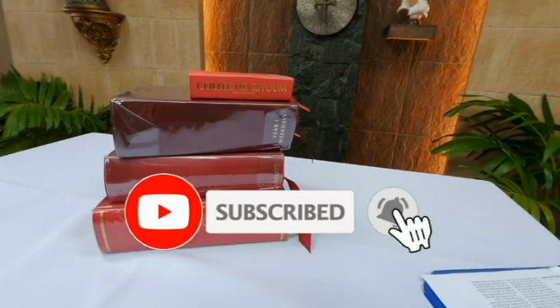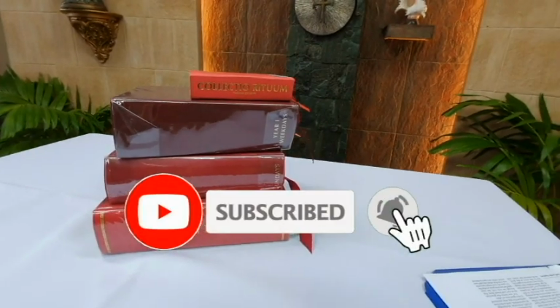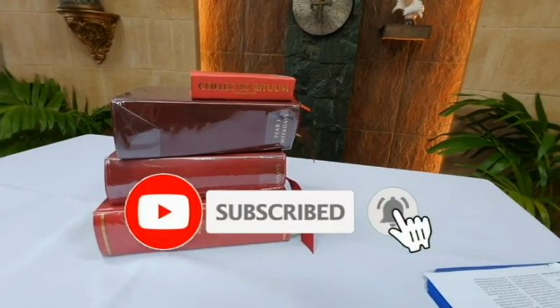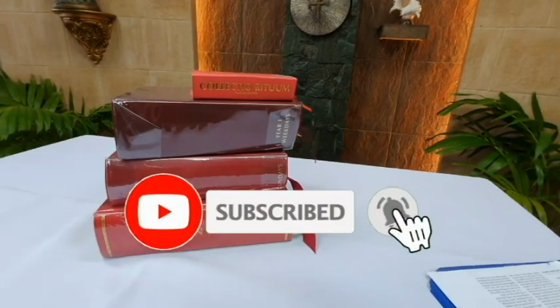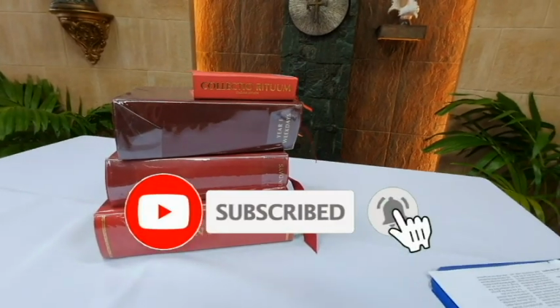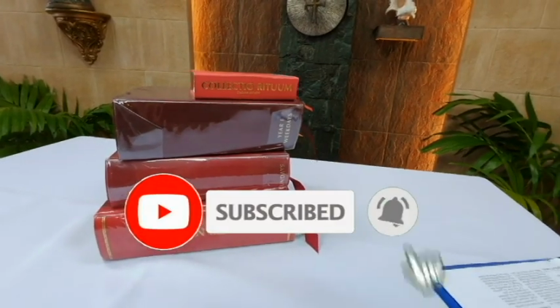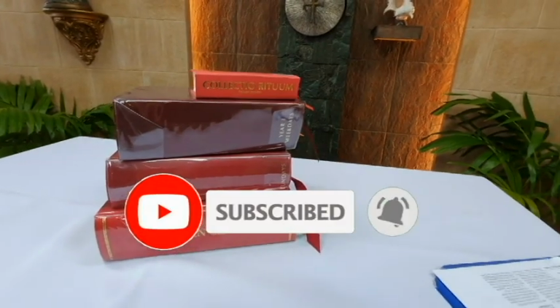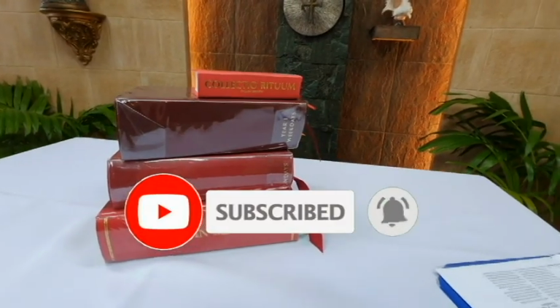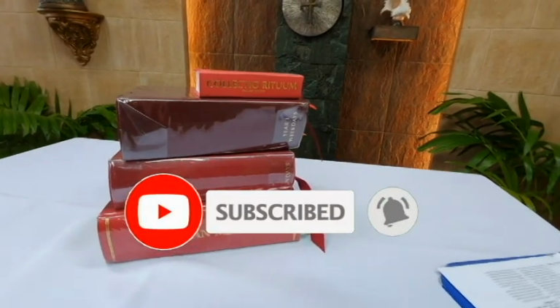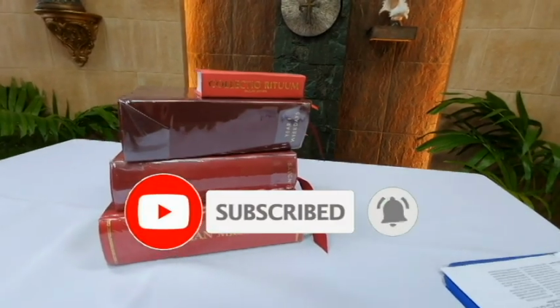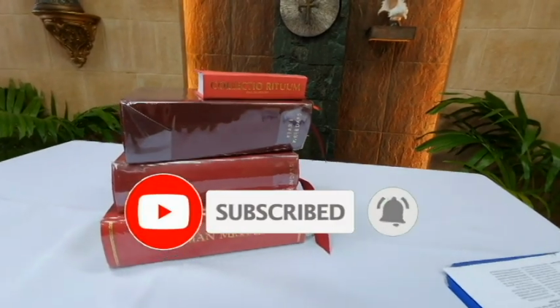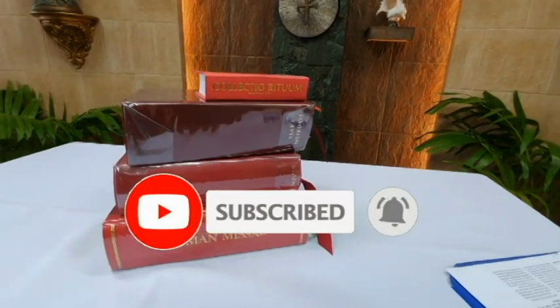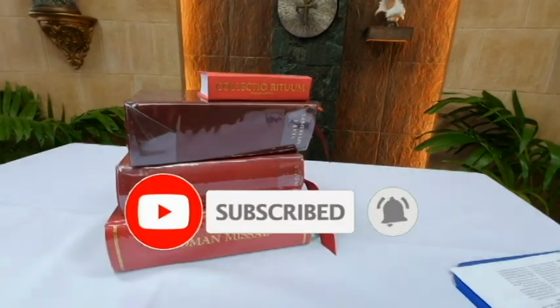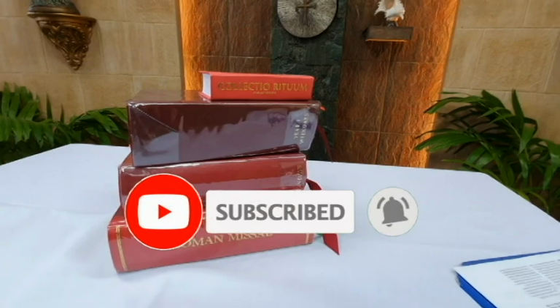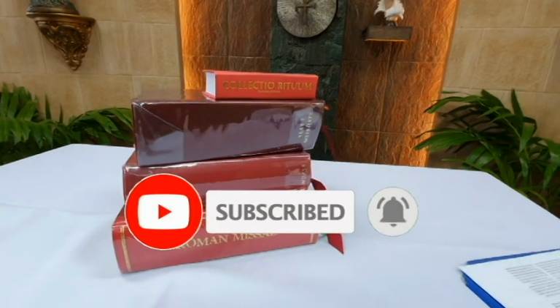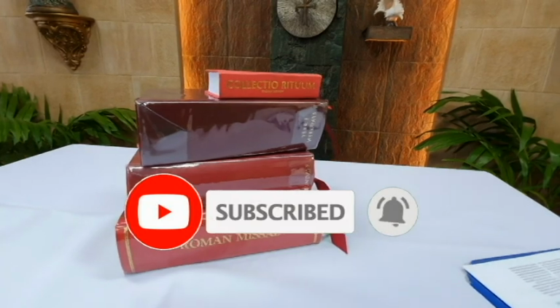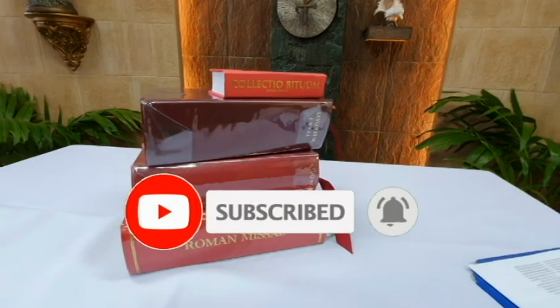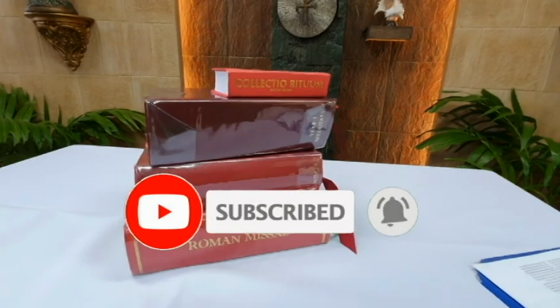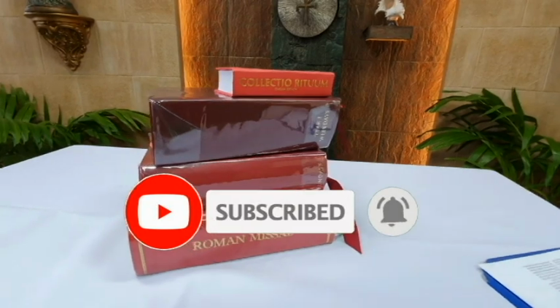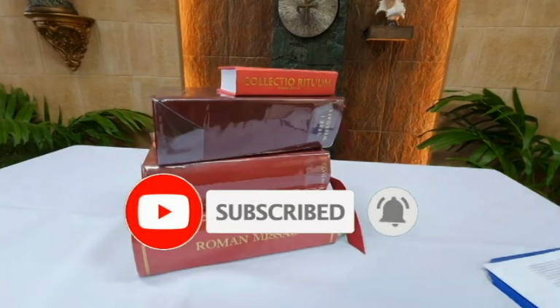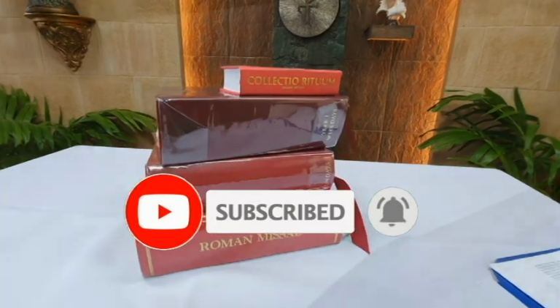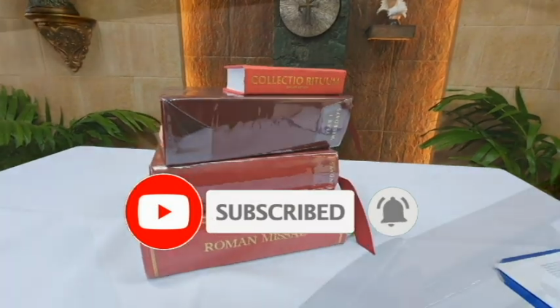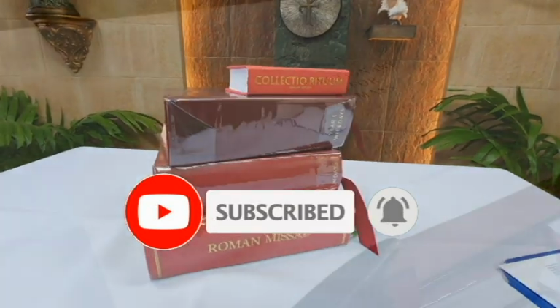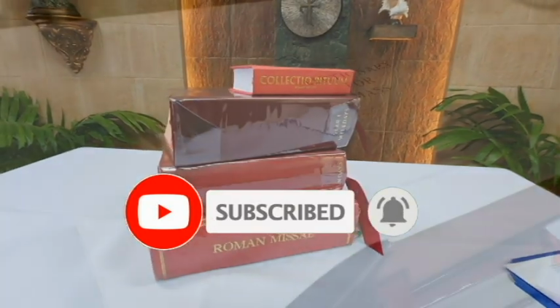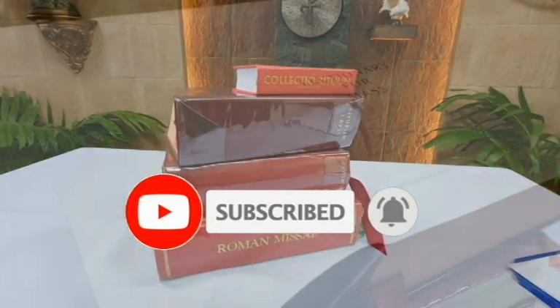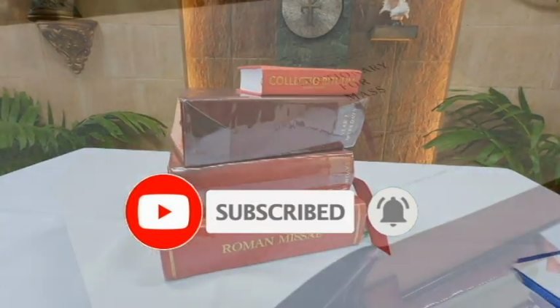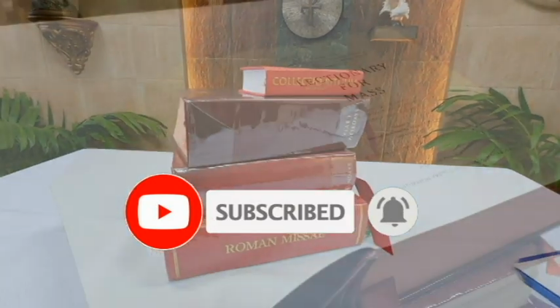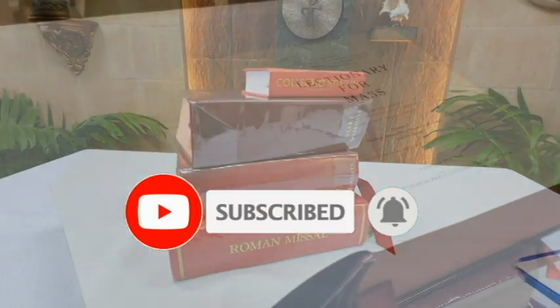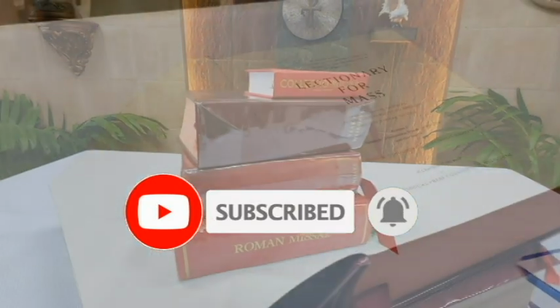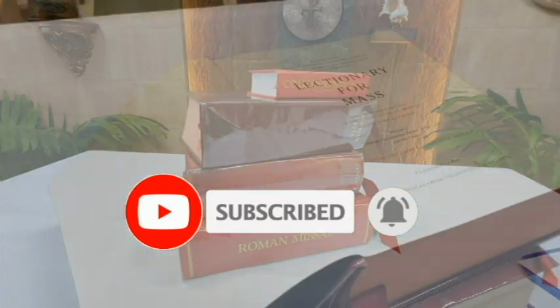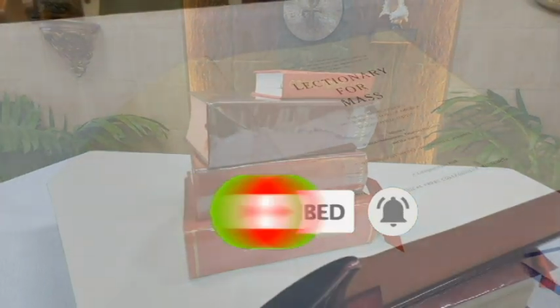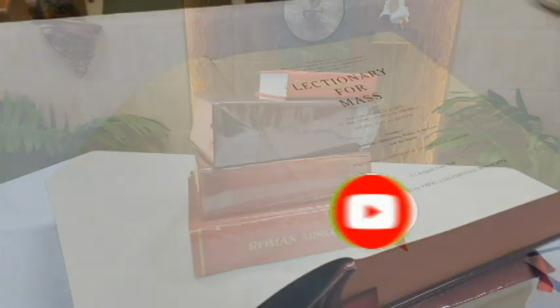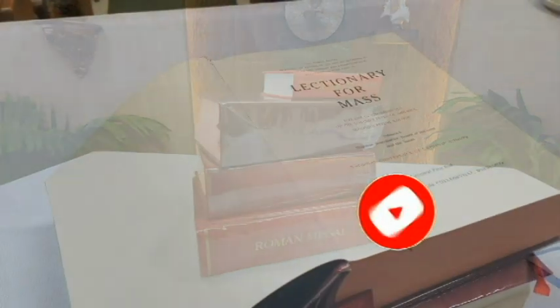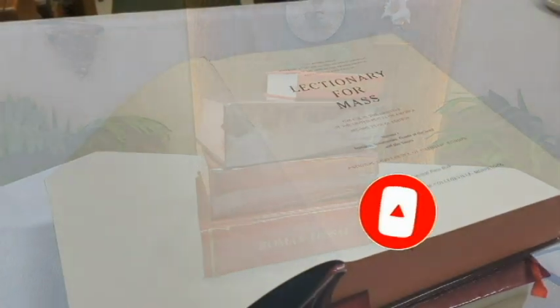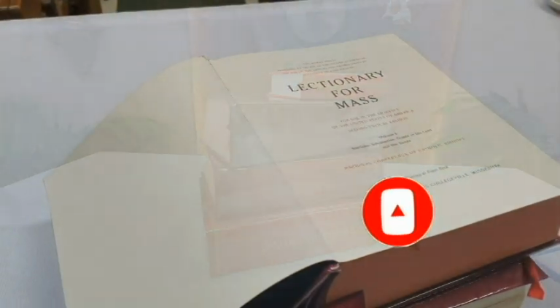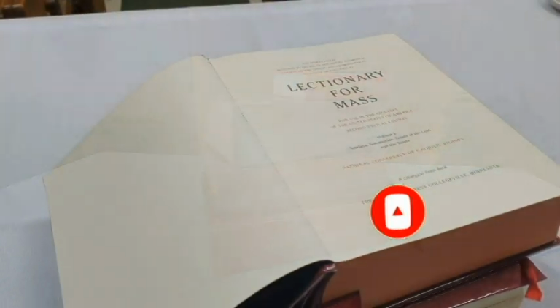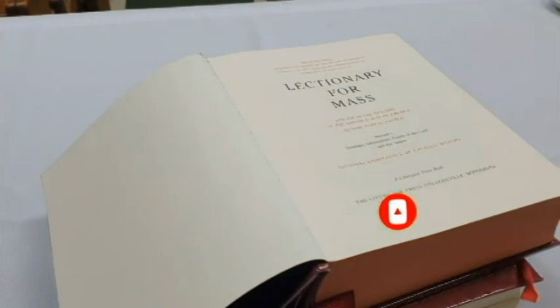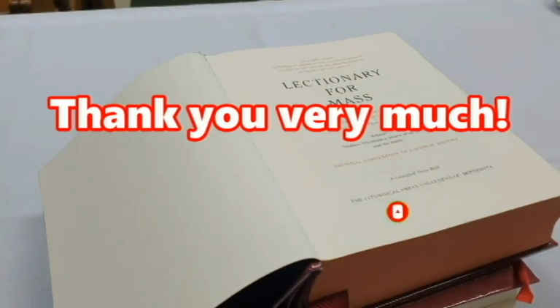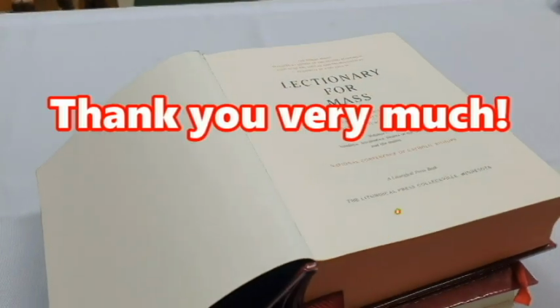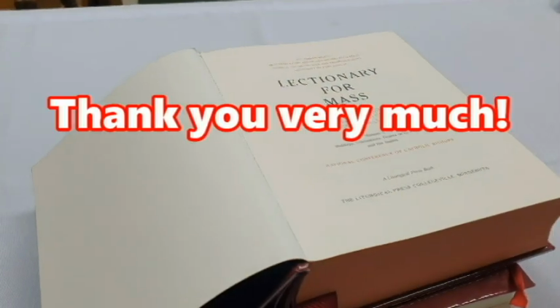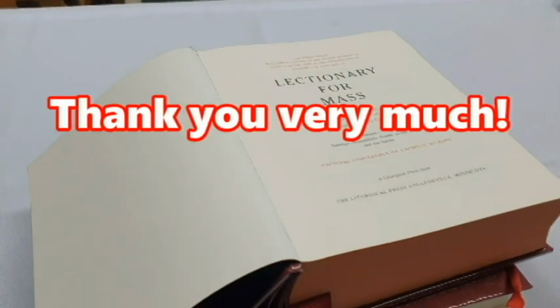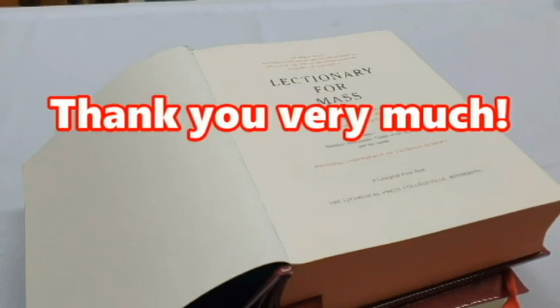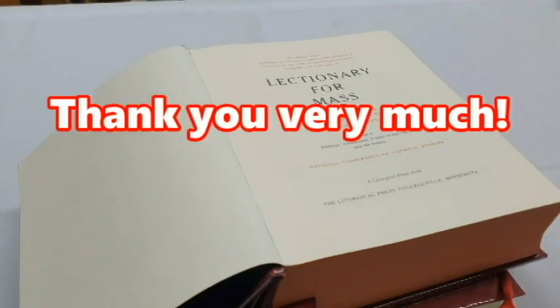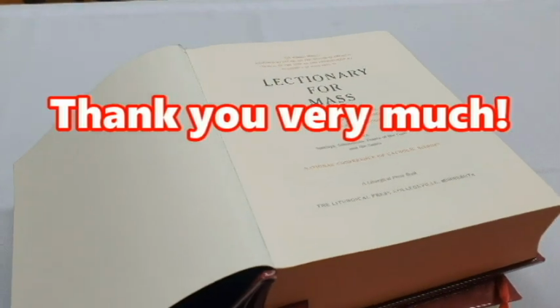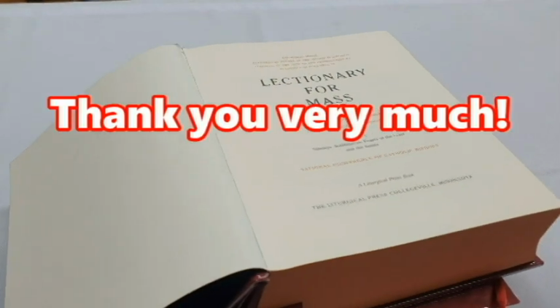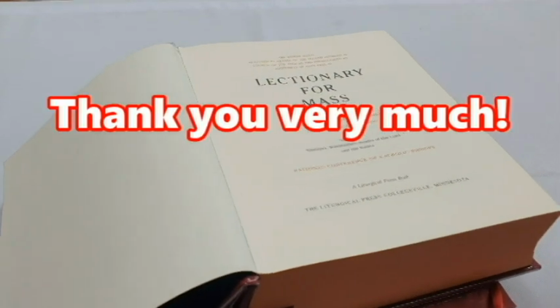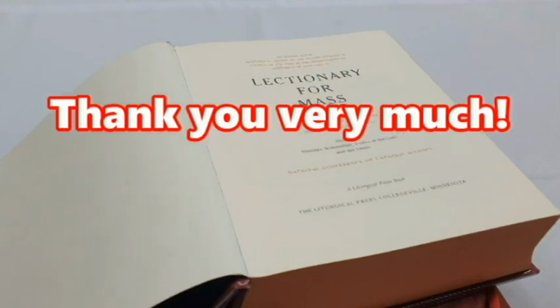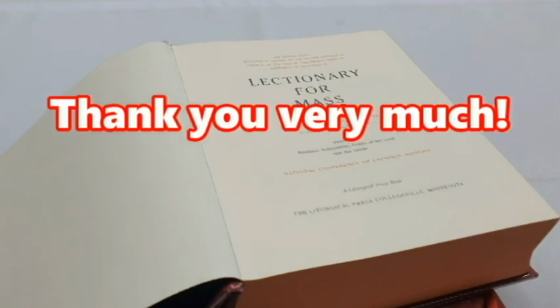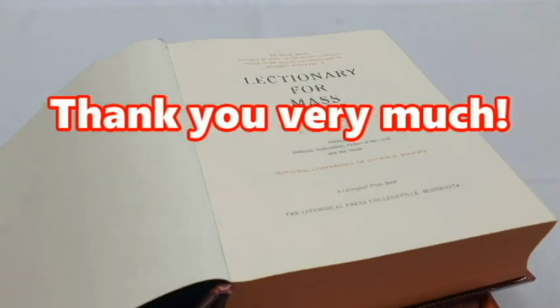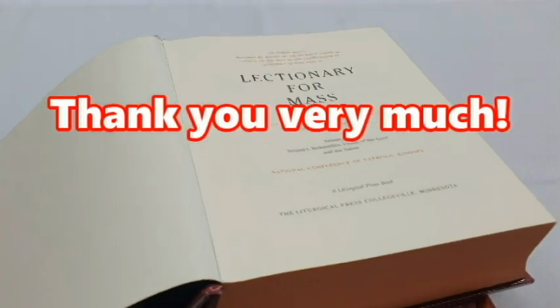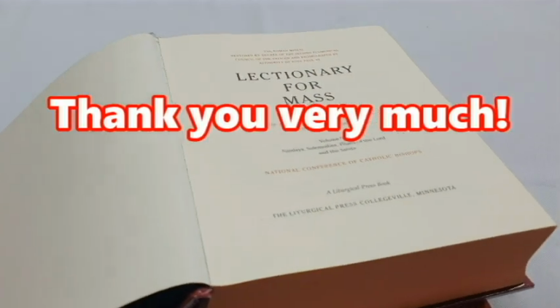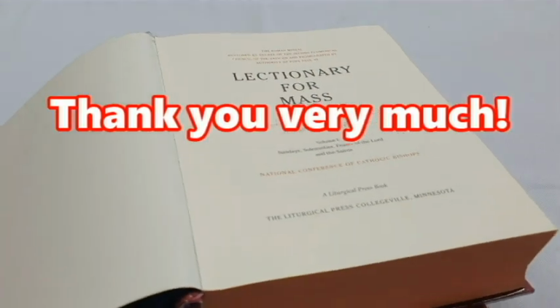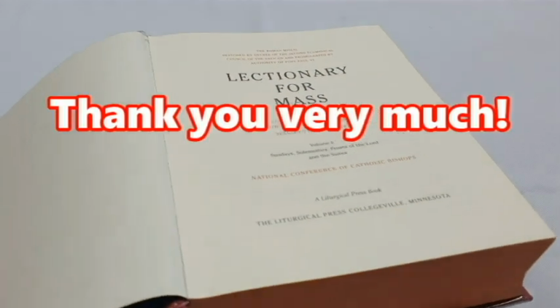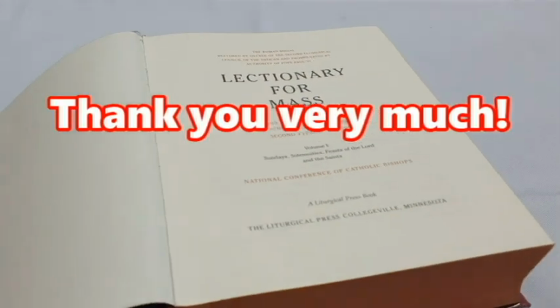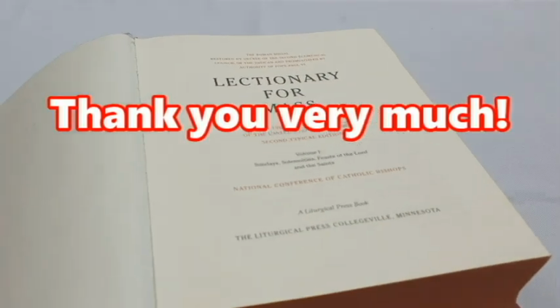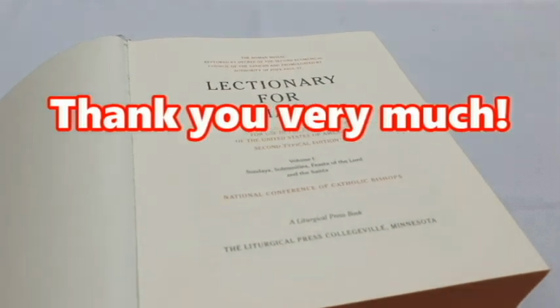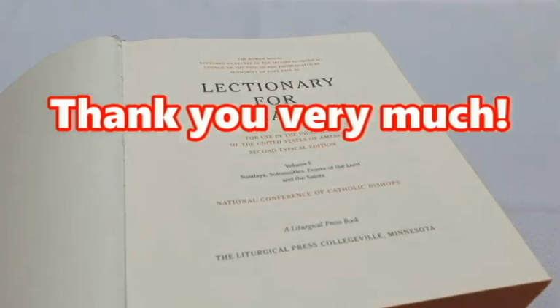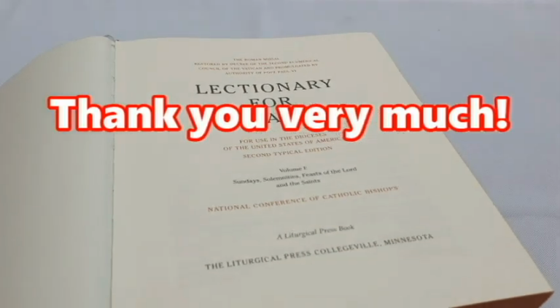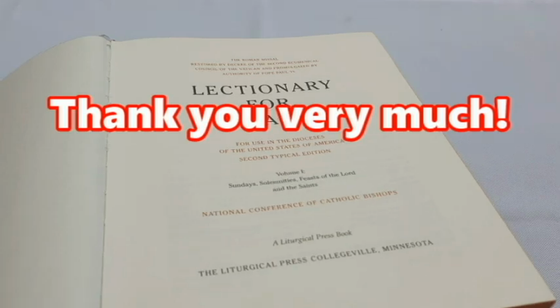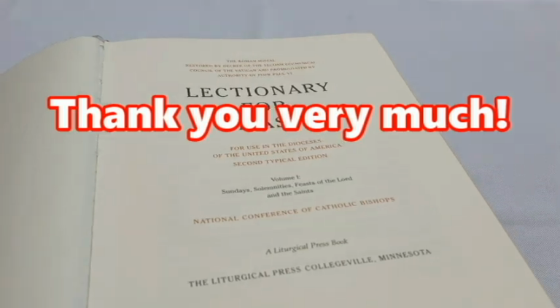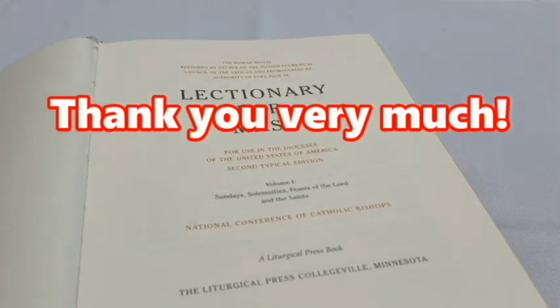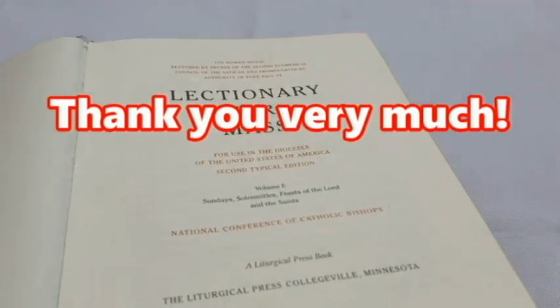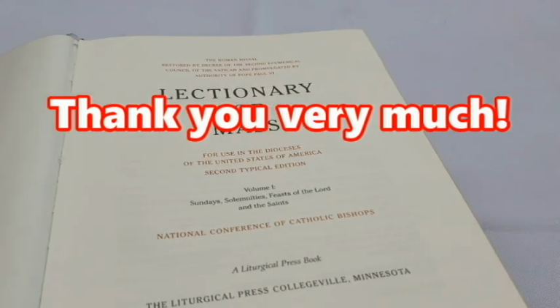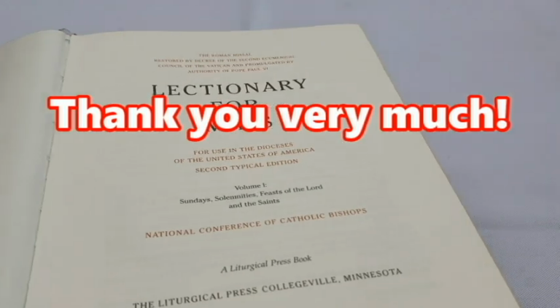If you have learned something from this video, please like, subscribe, and comment for future videos and uploads. Thank you very much and see you next time!